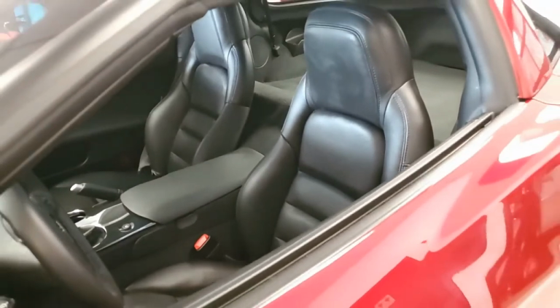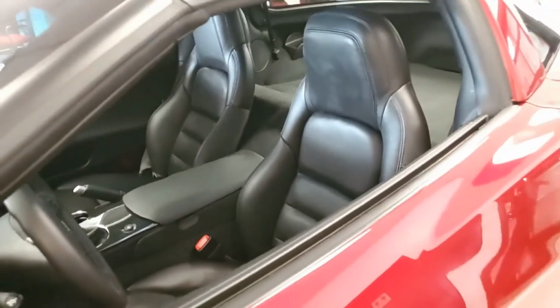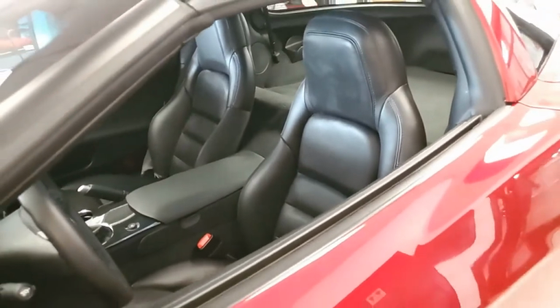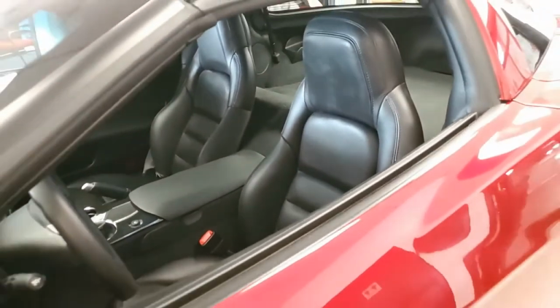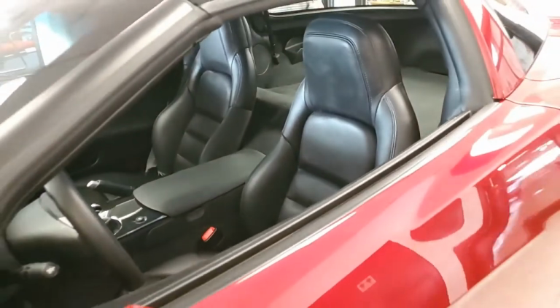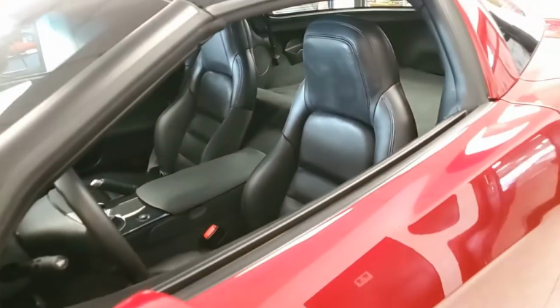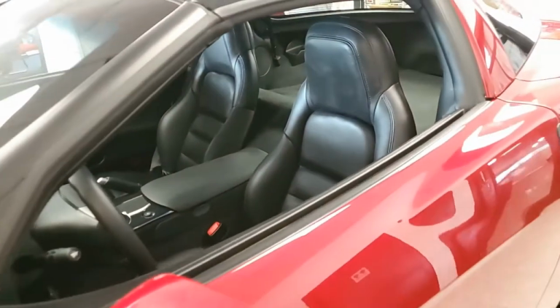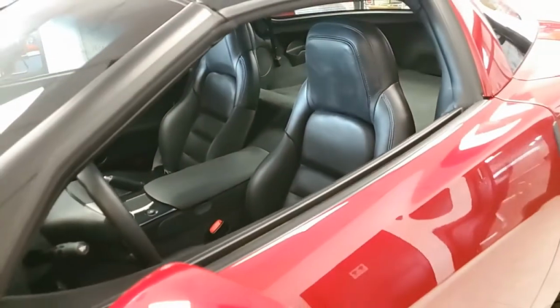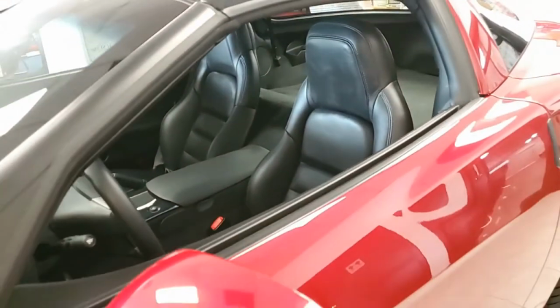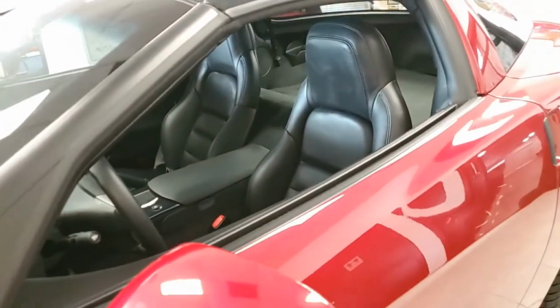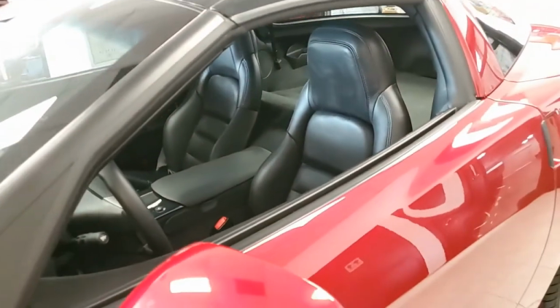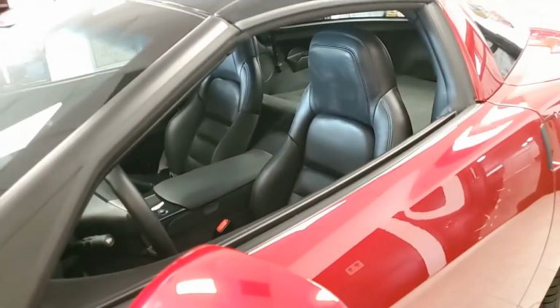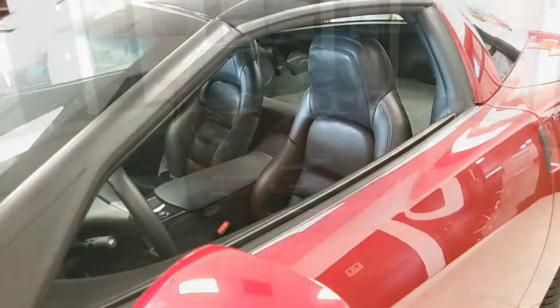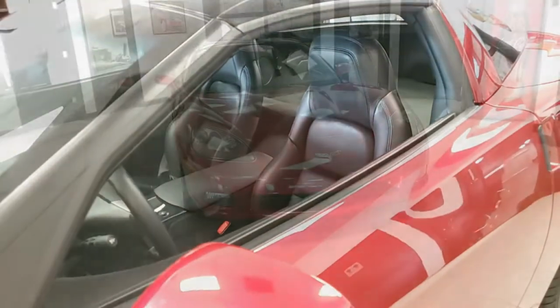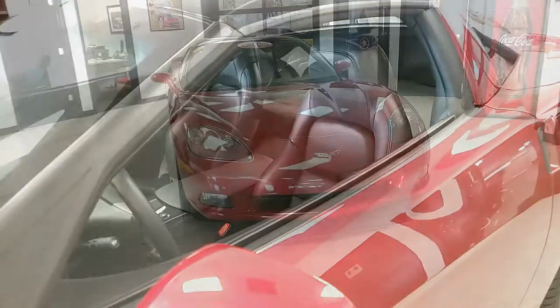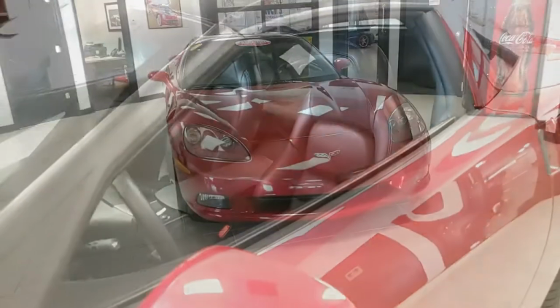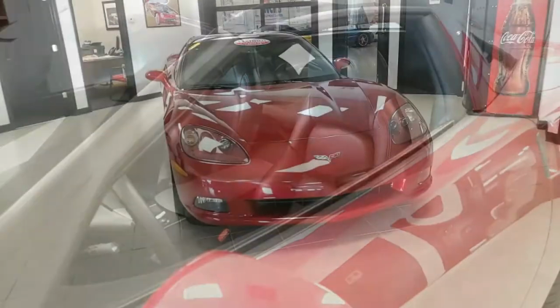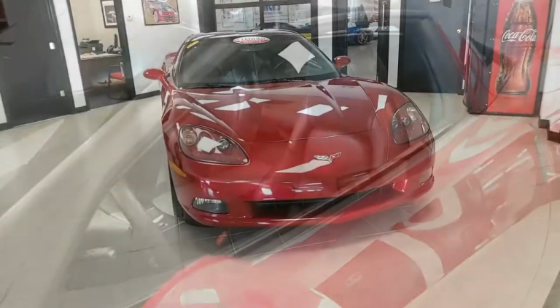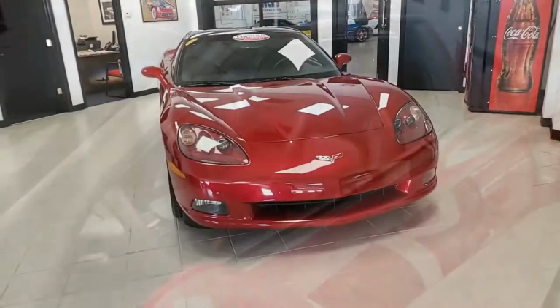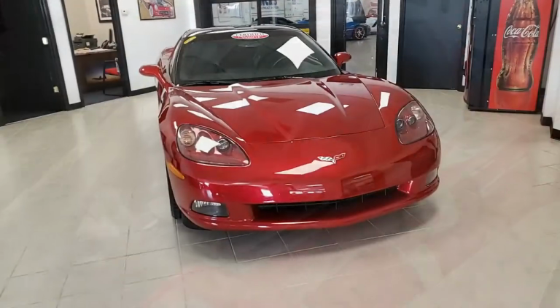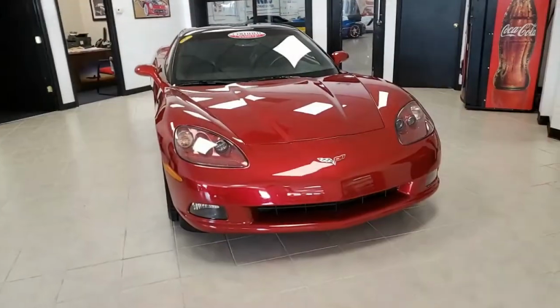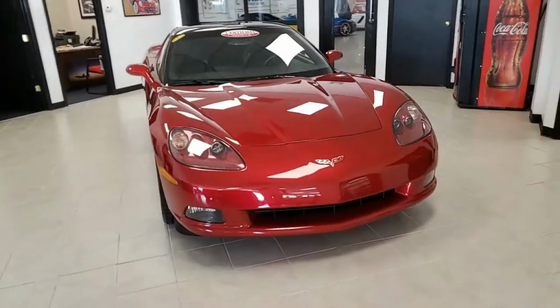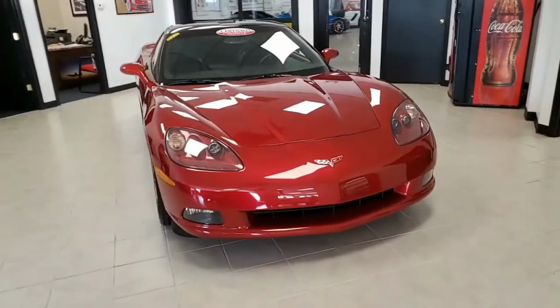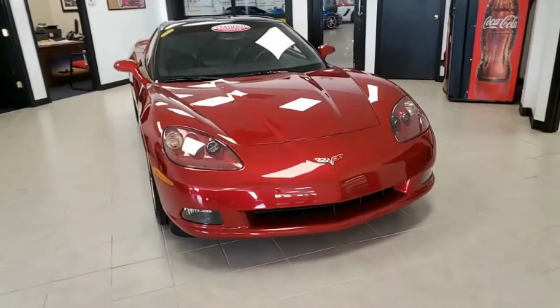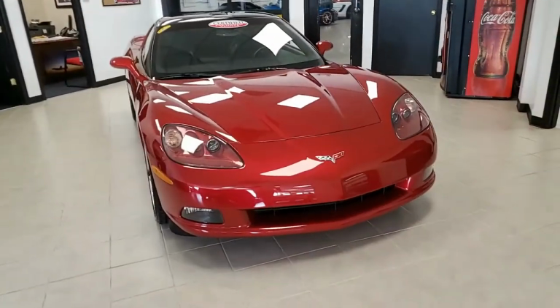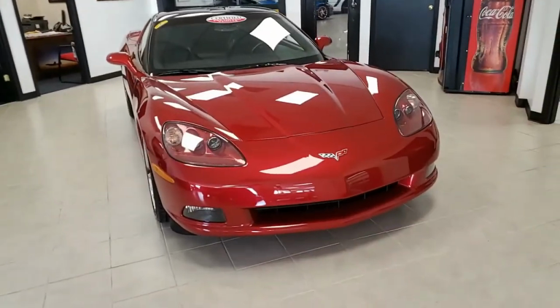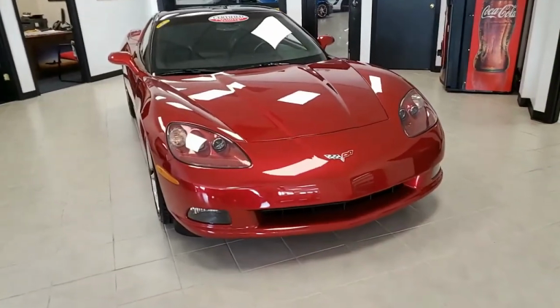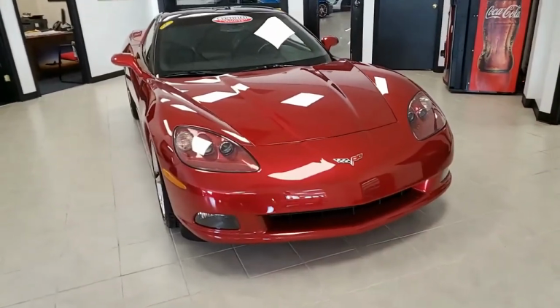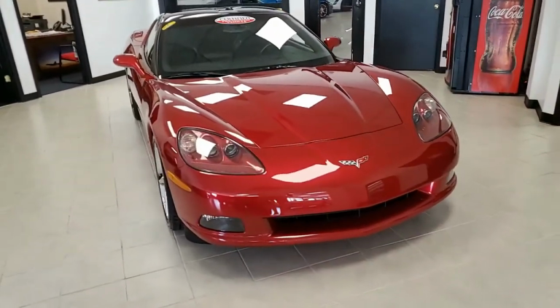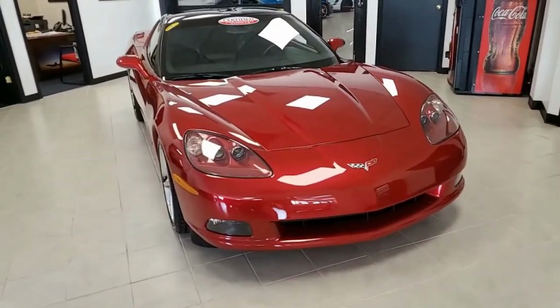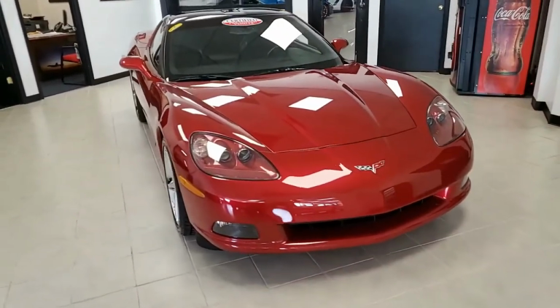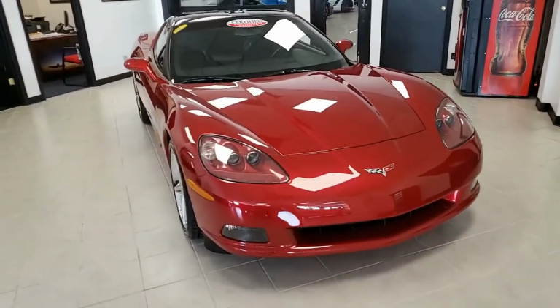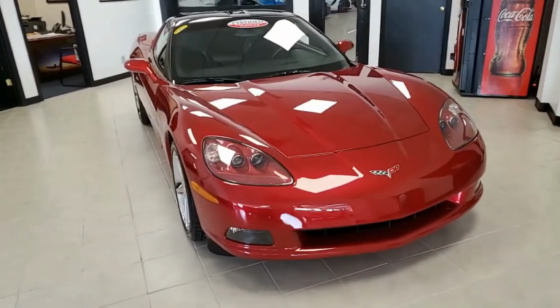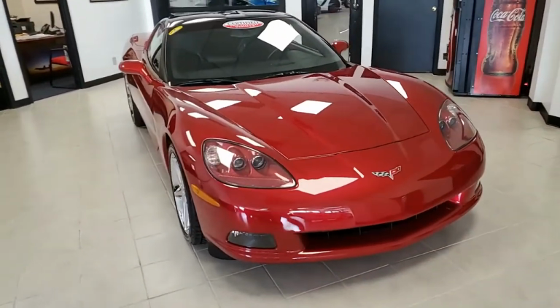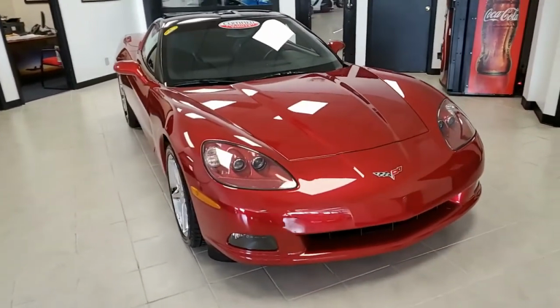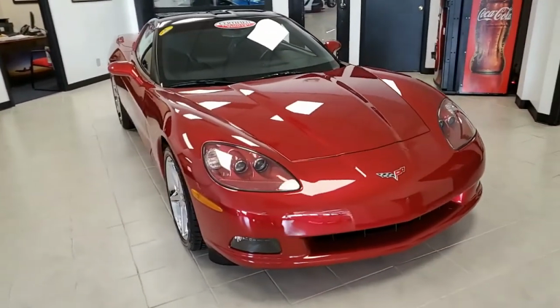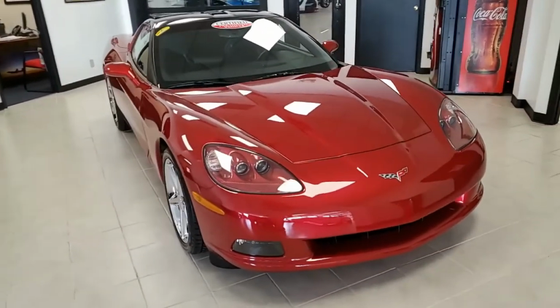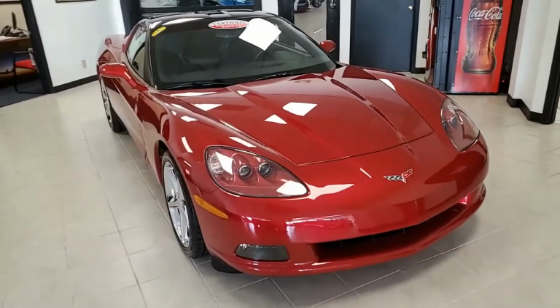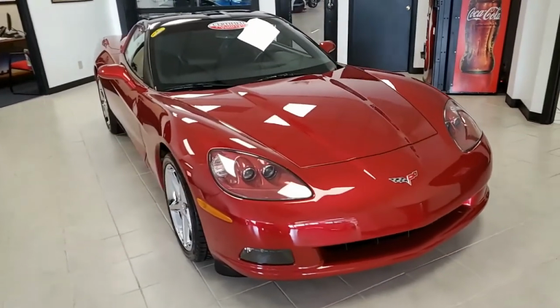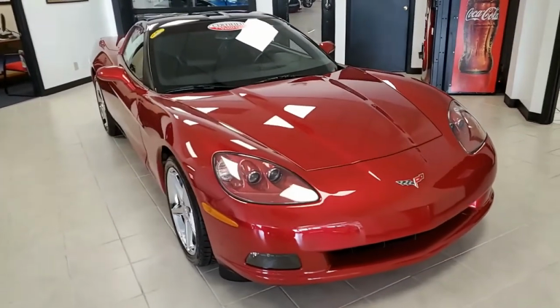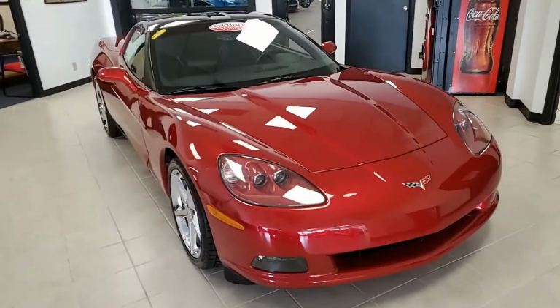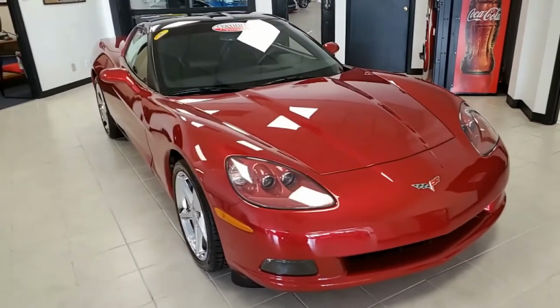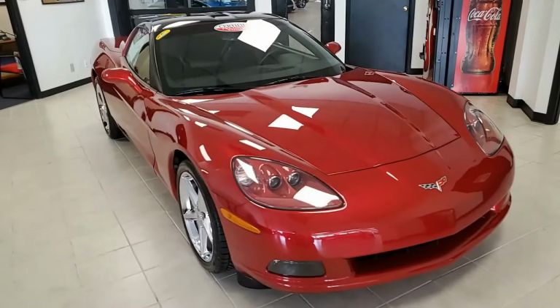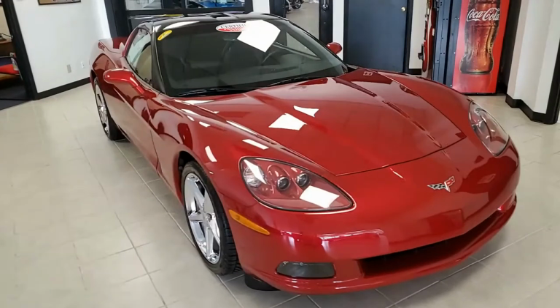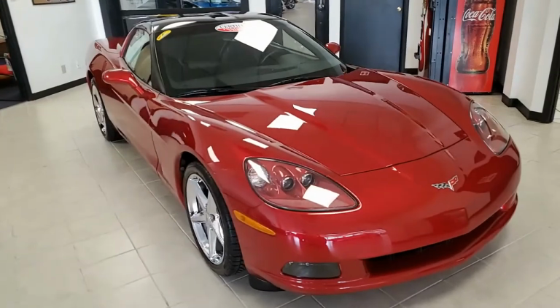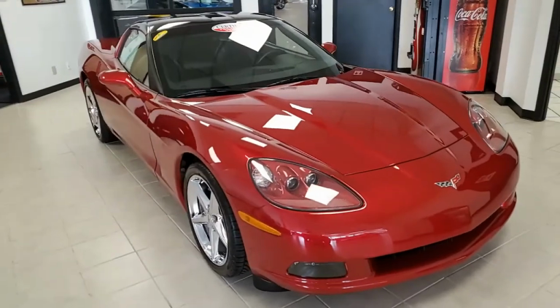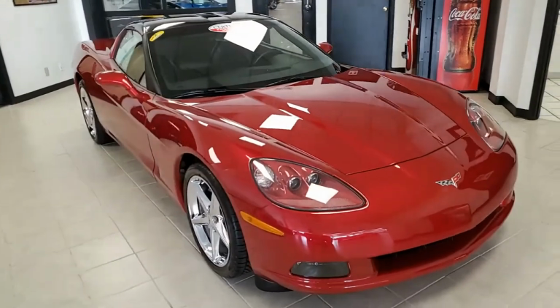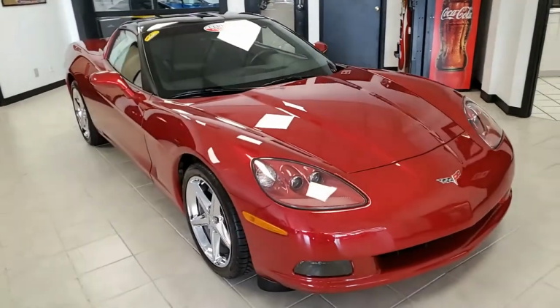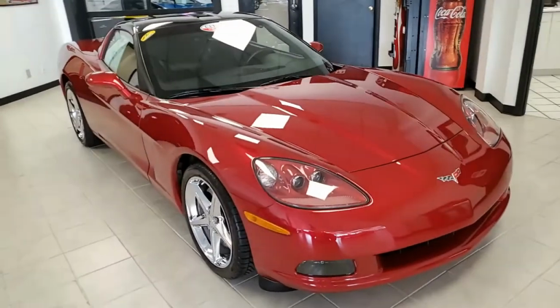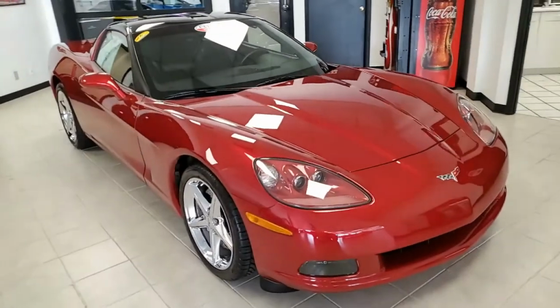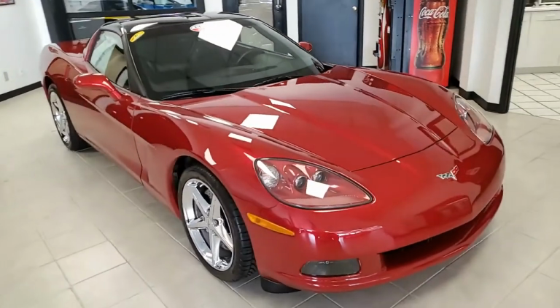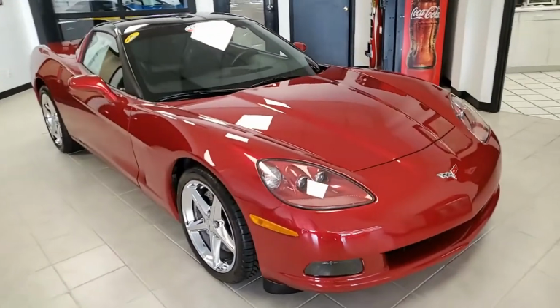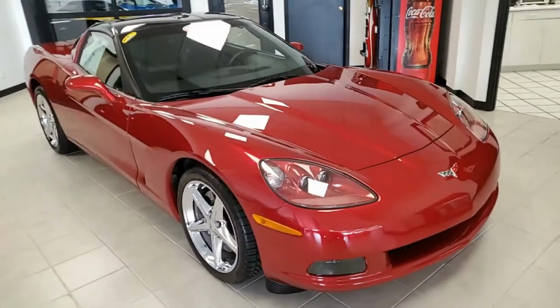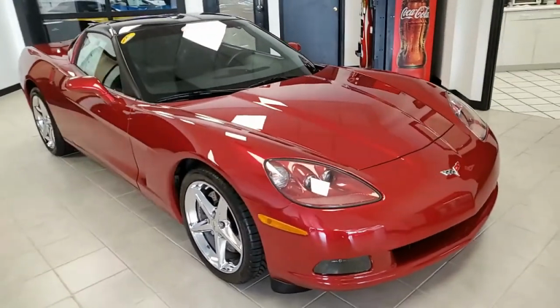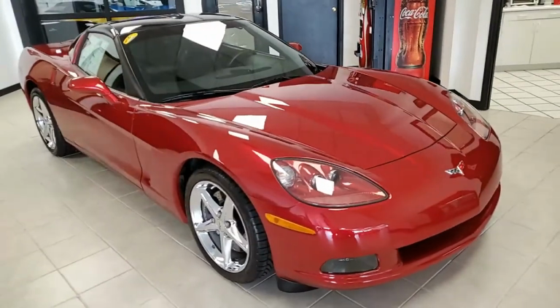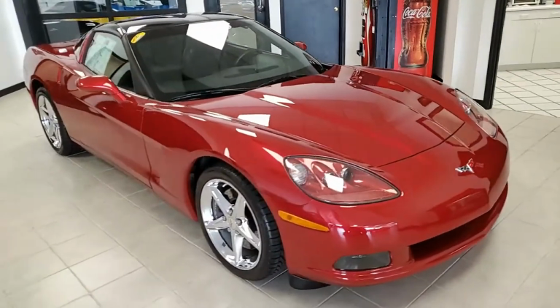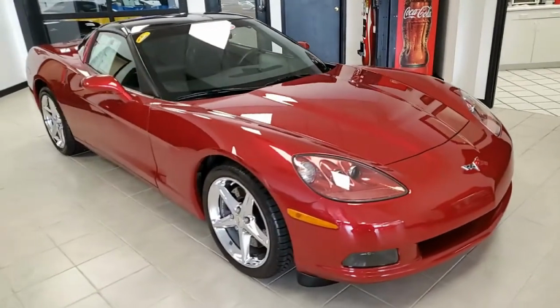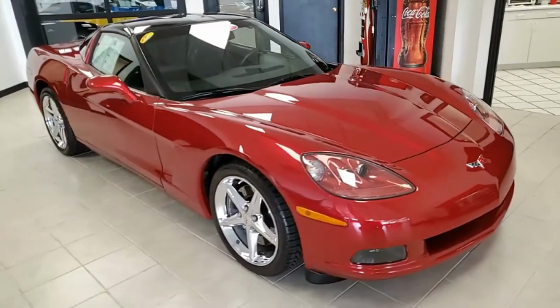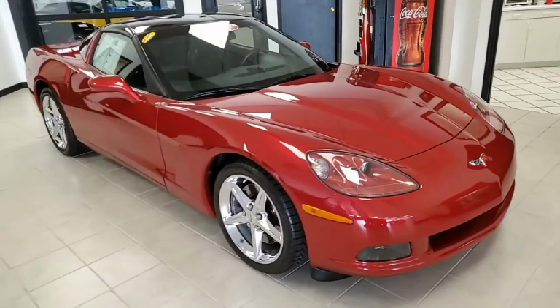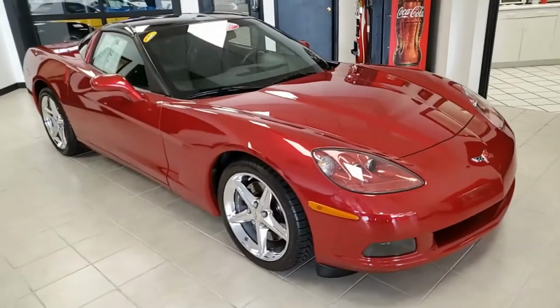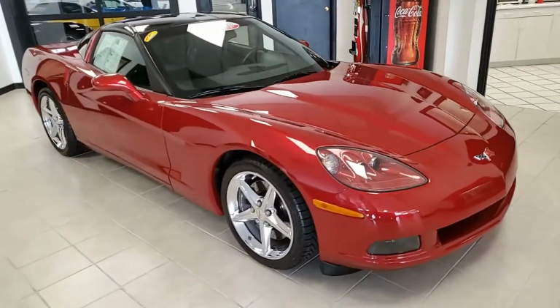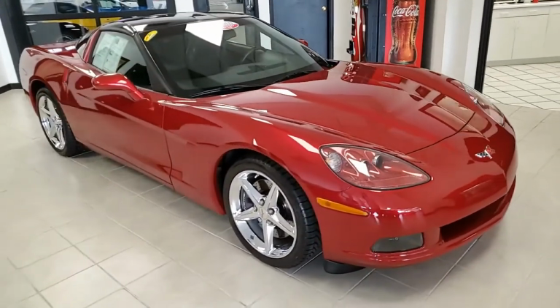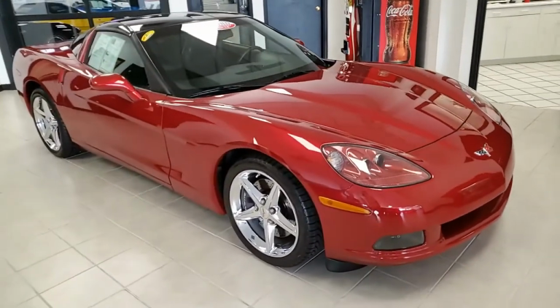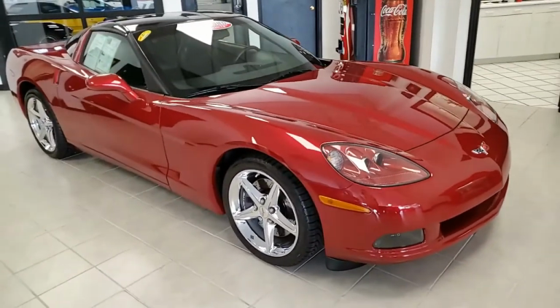This car is in particularly nice condition. The car's paint is very good to excellent — it has that stunning shine. Of course, the glass top and the factory chrome wheels. This is just a beautiful car.